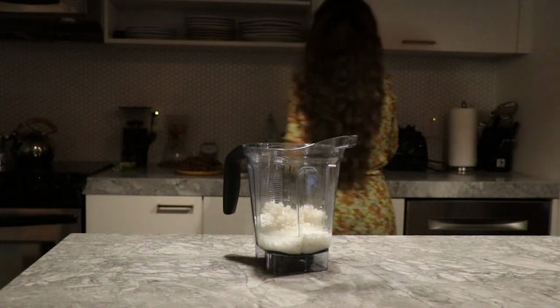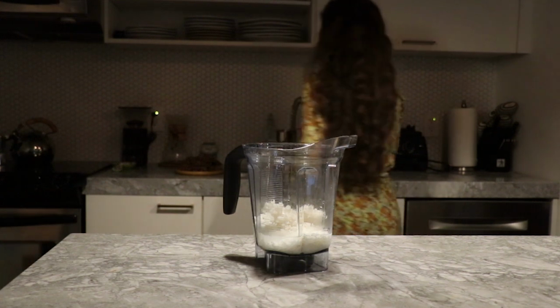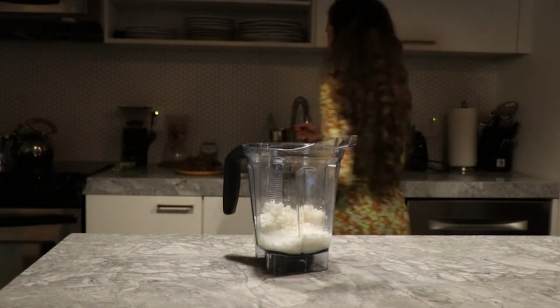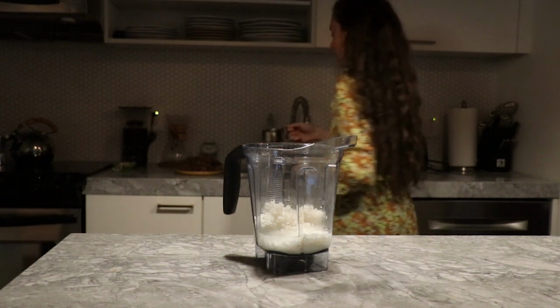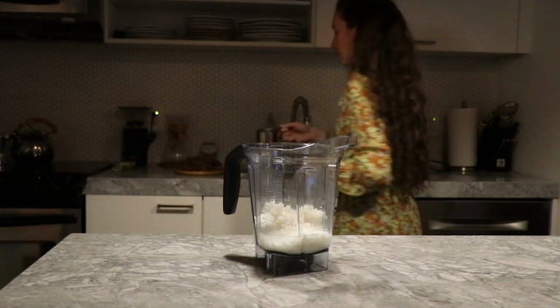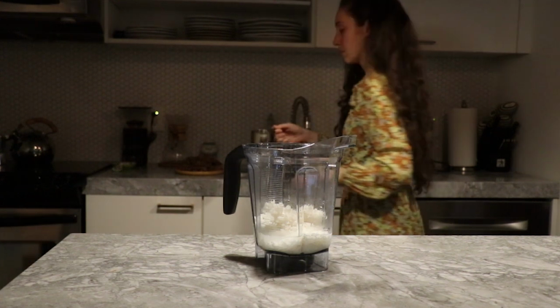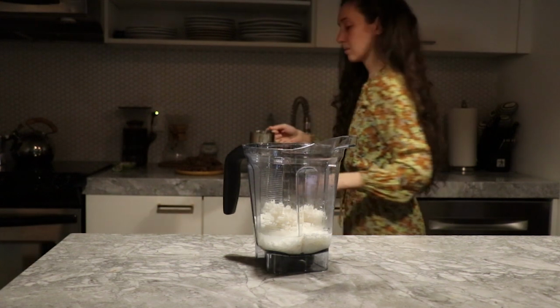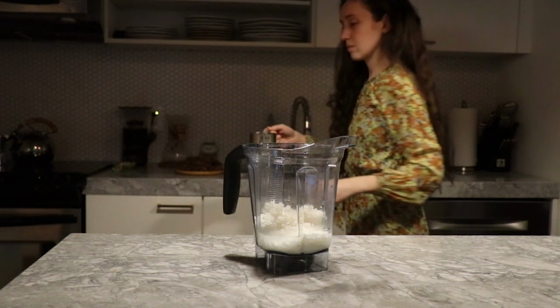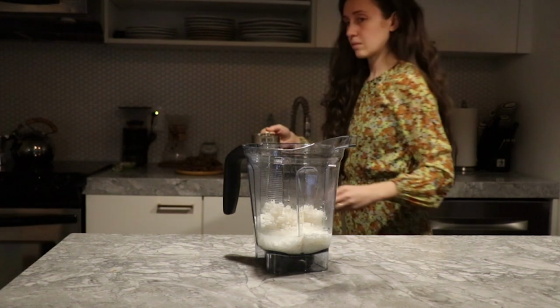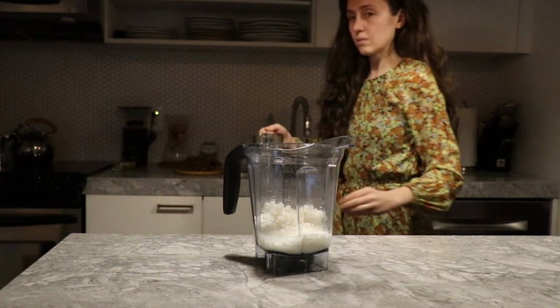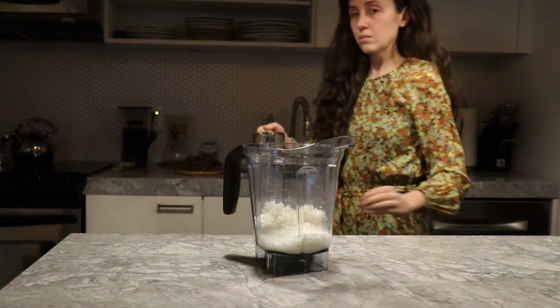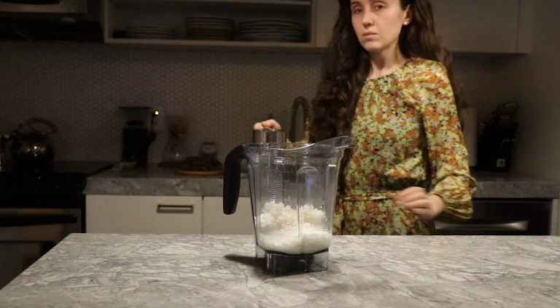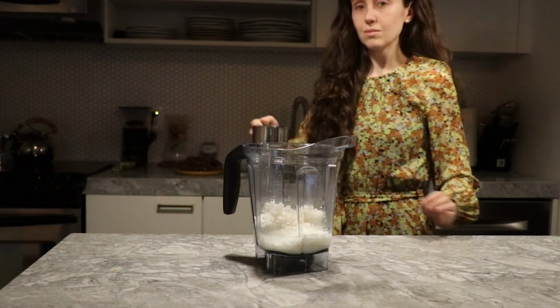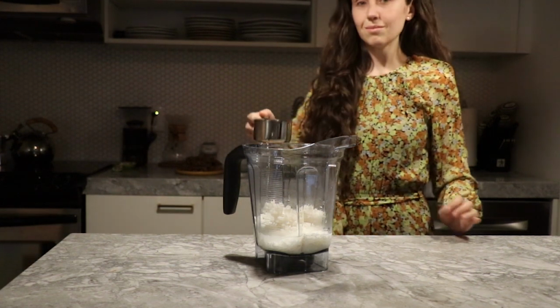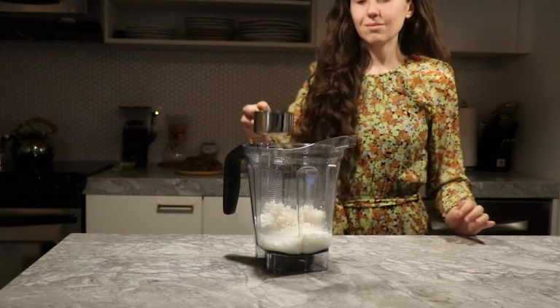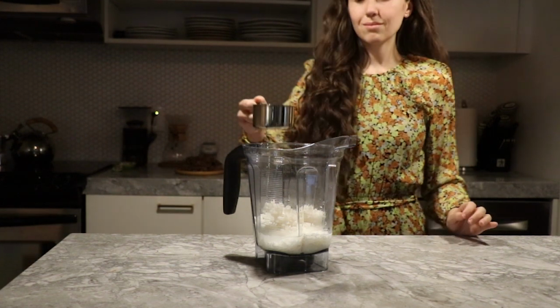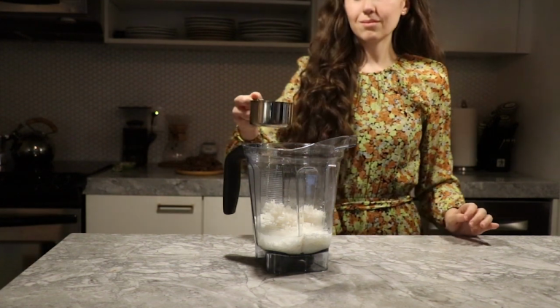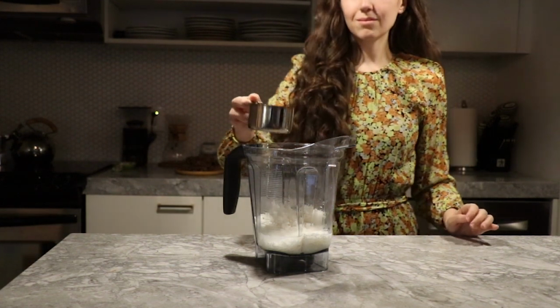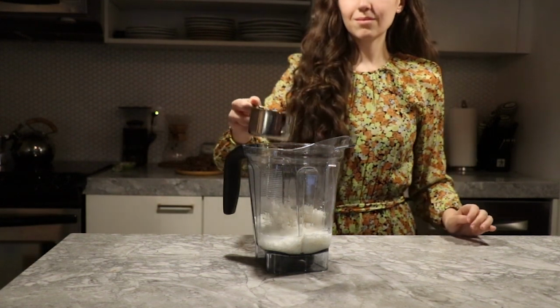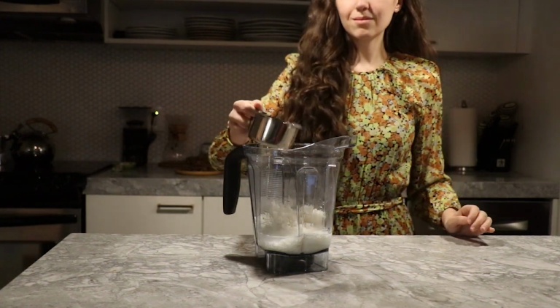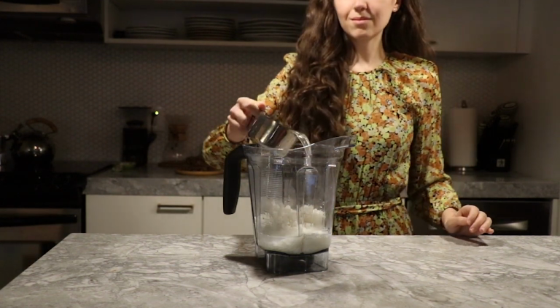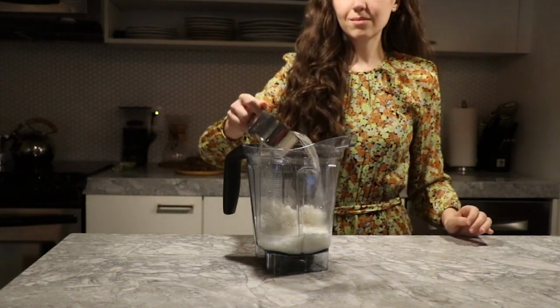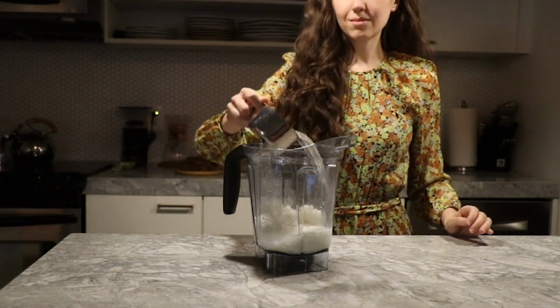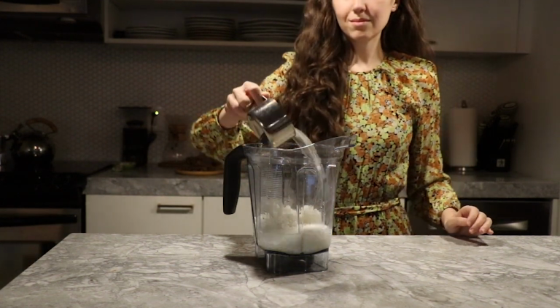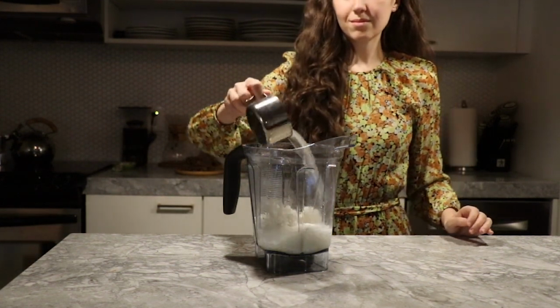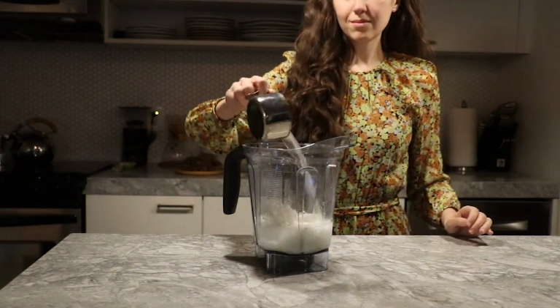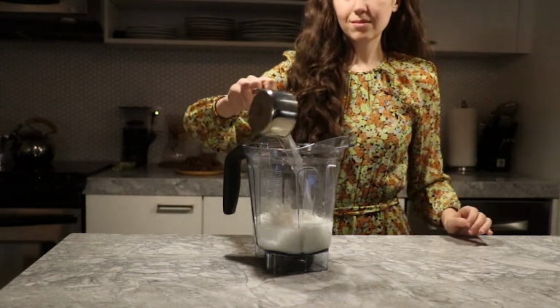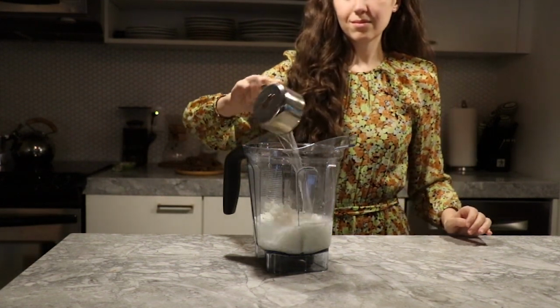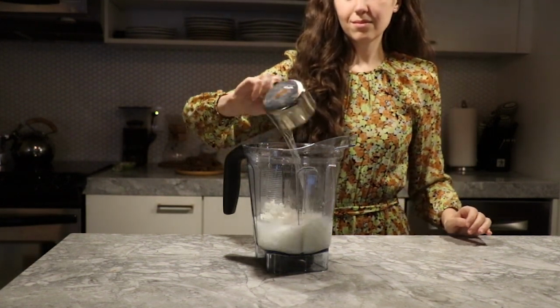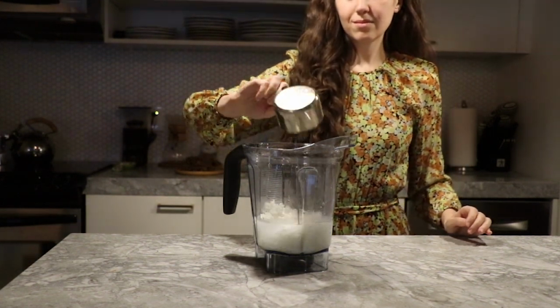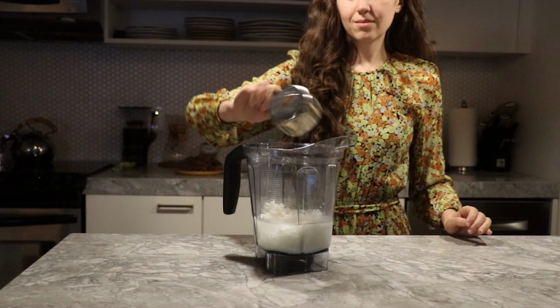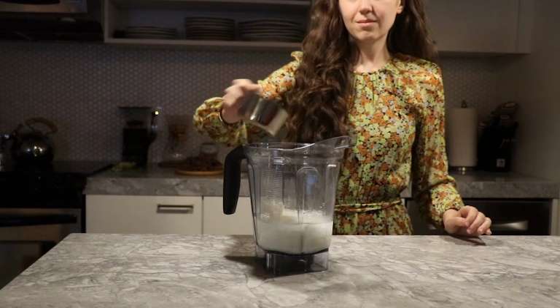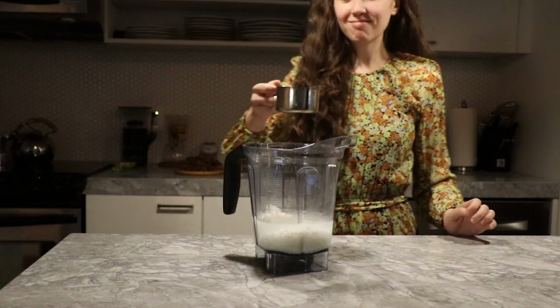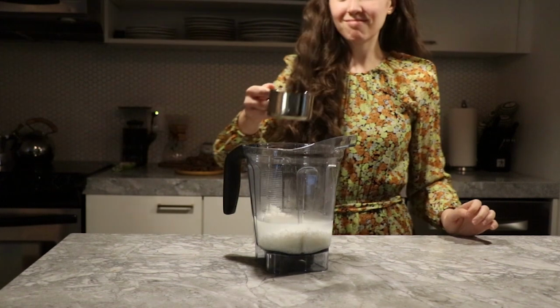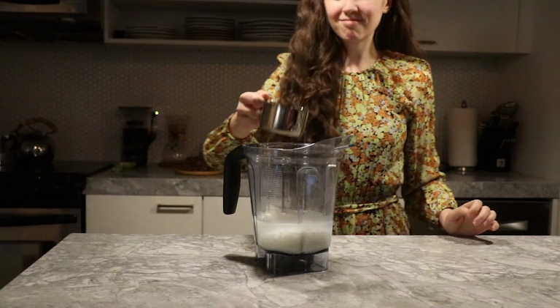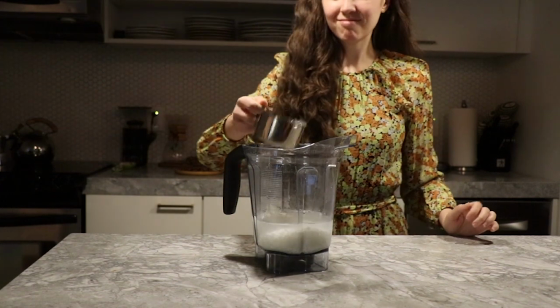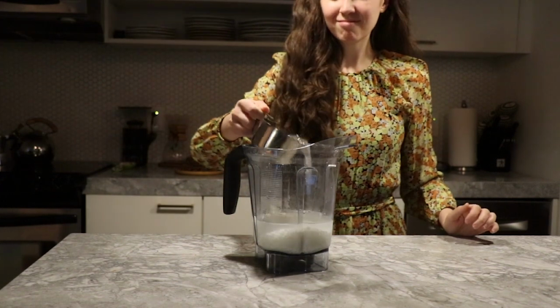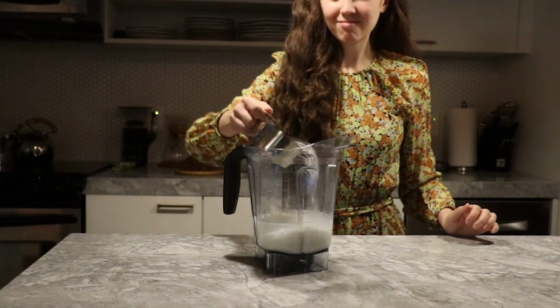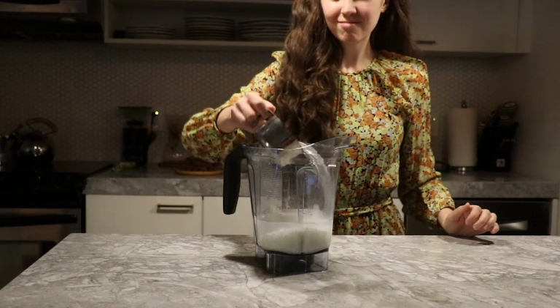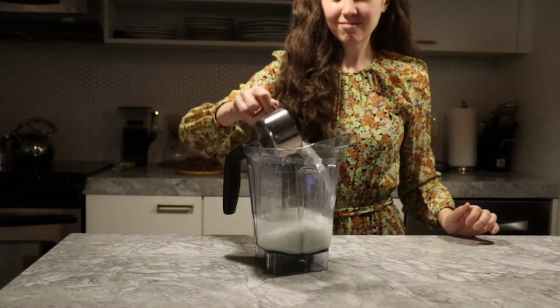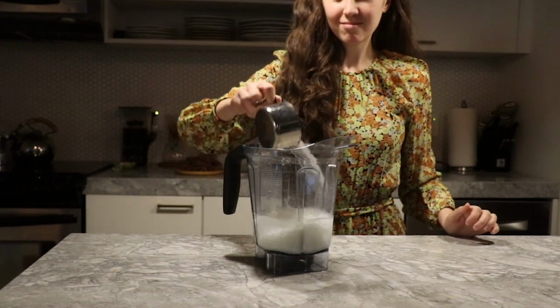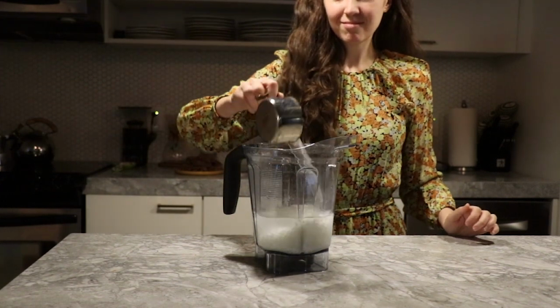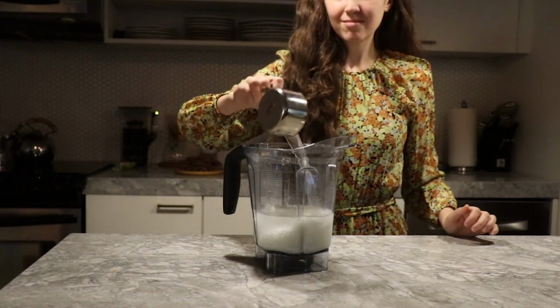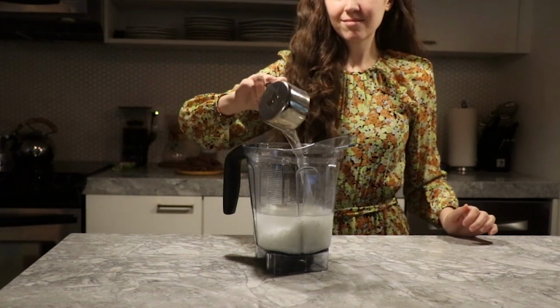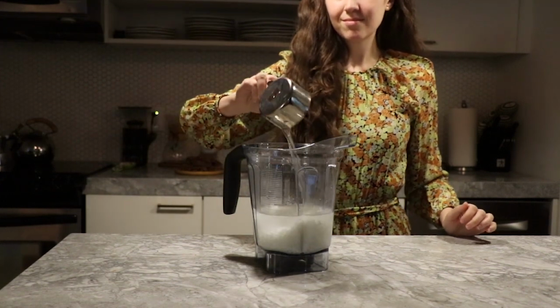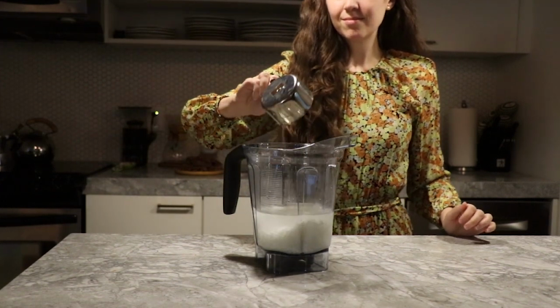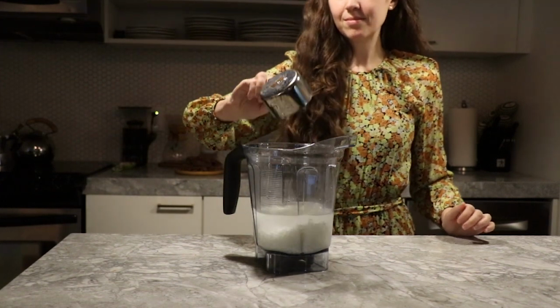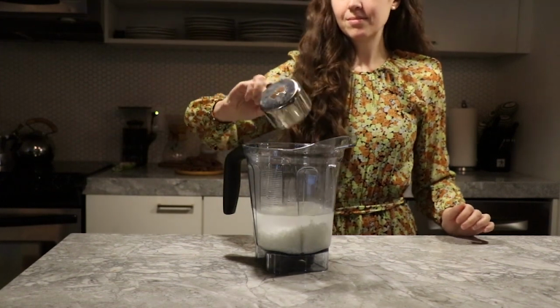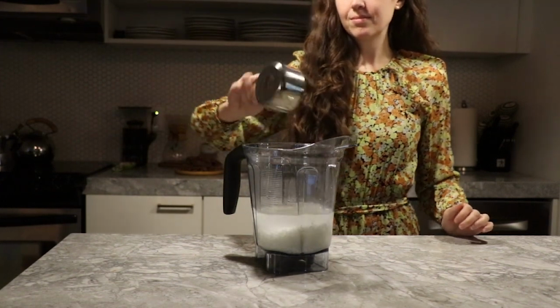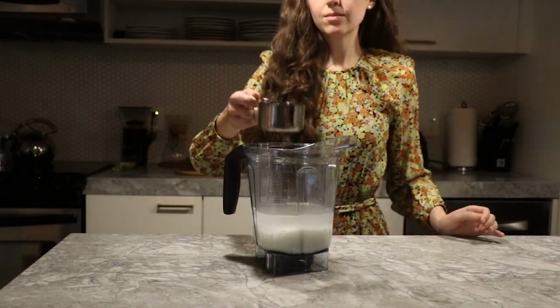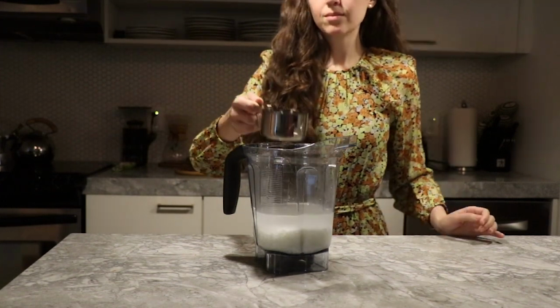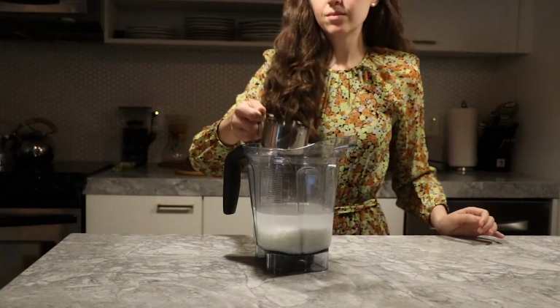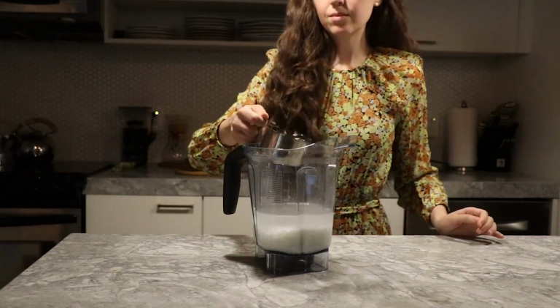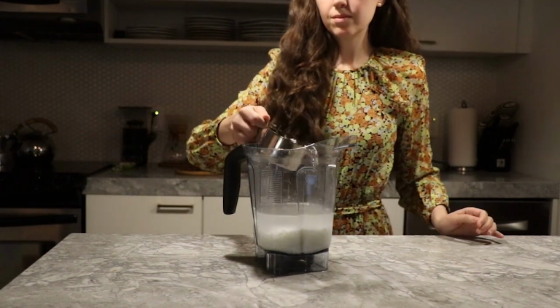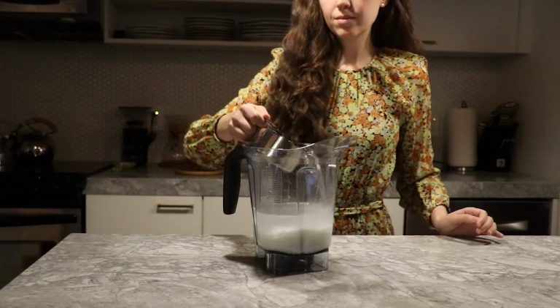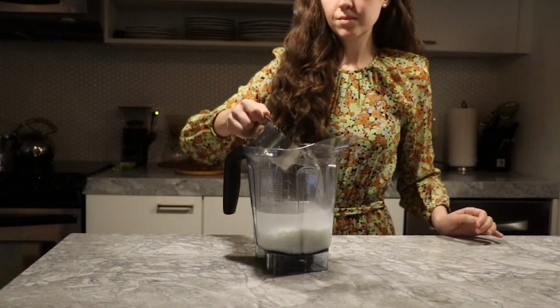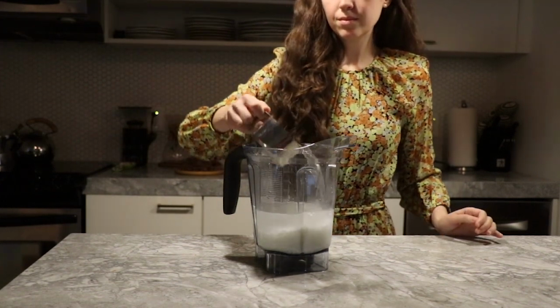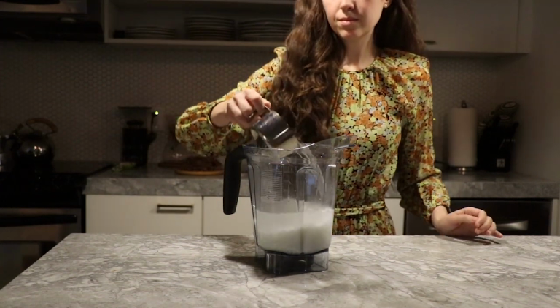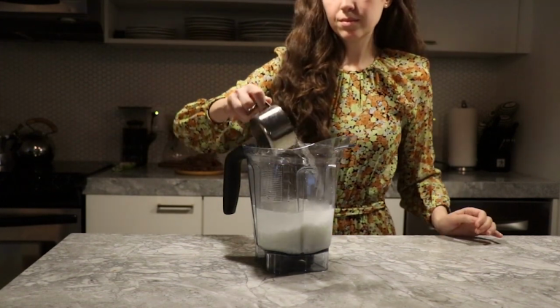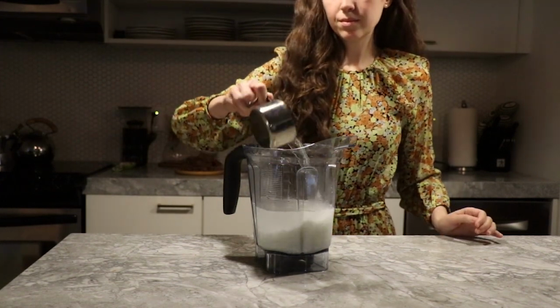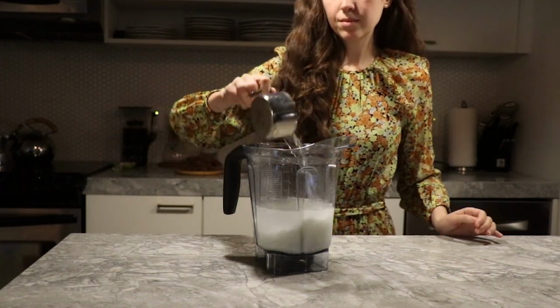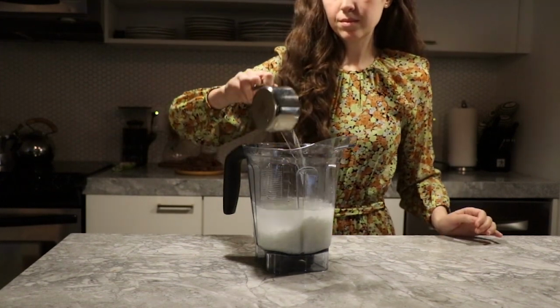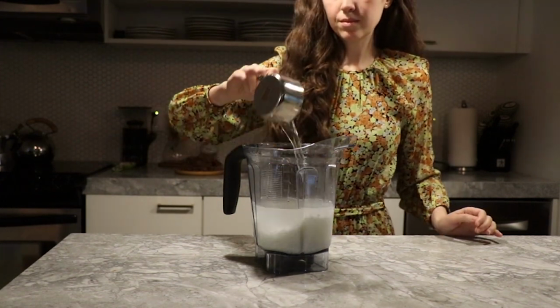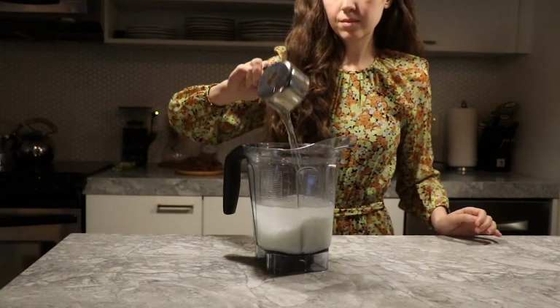You also need a high powered blender for this in order to break up the rice and prevent having a granular textured rice milk.